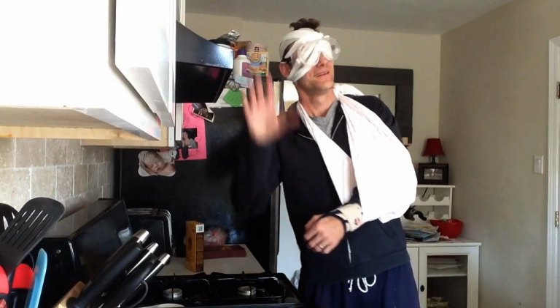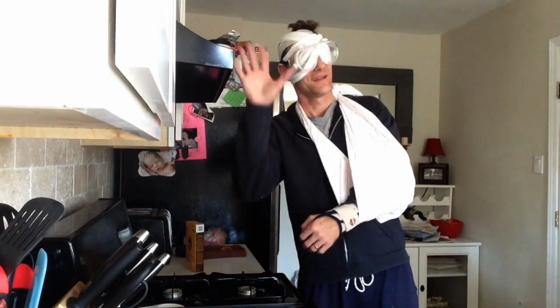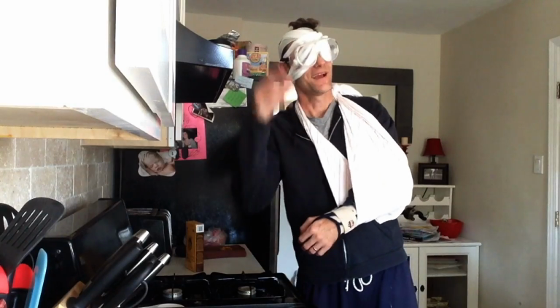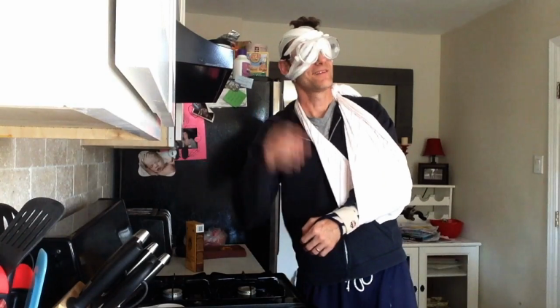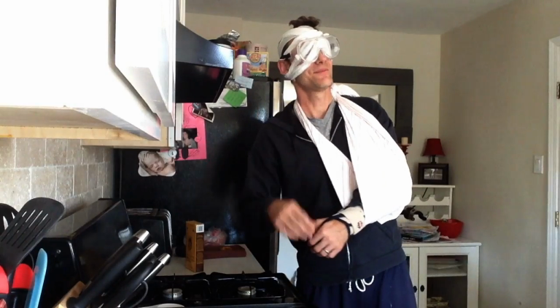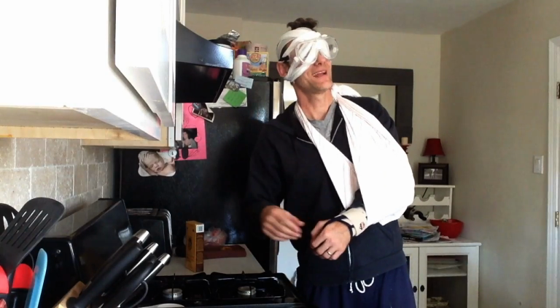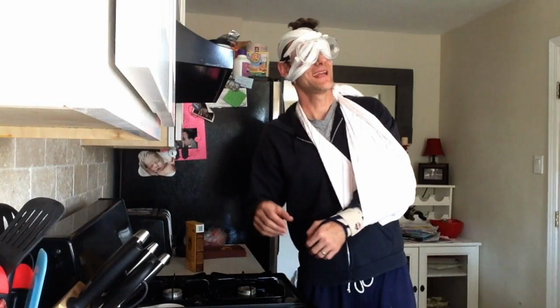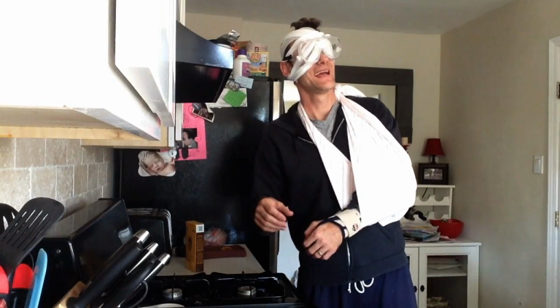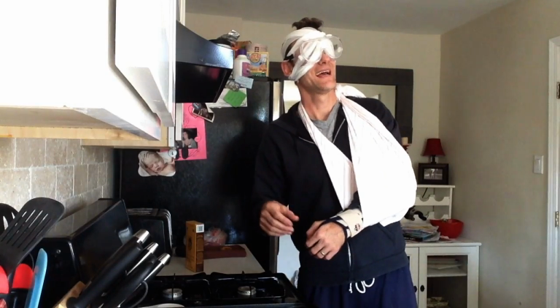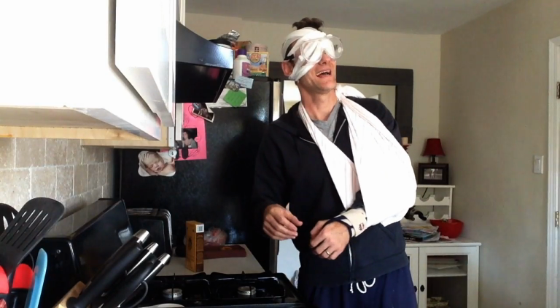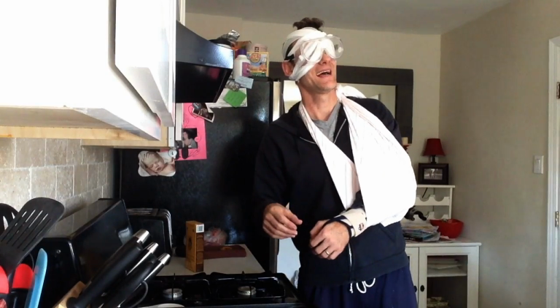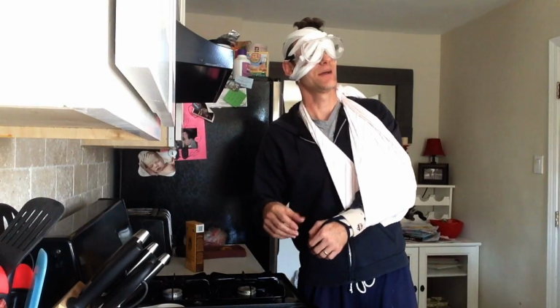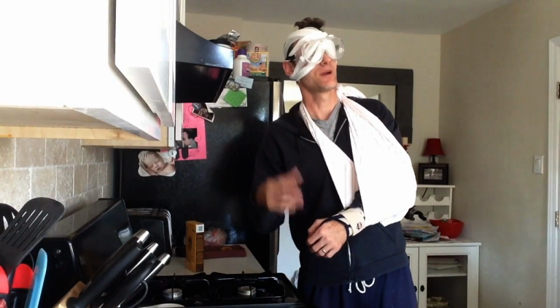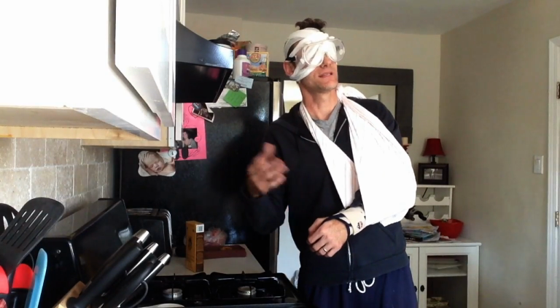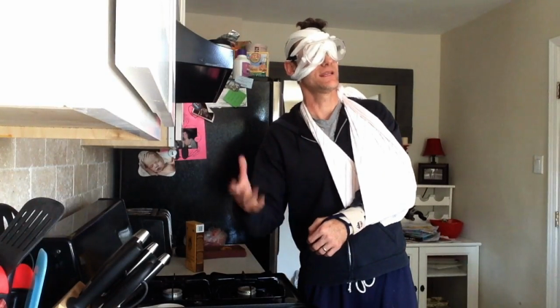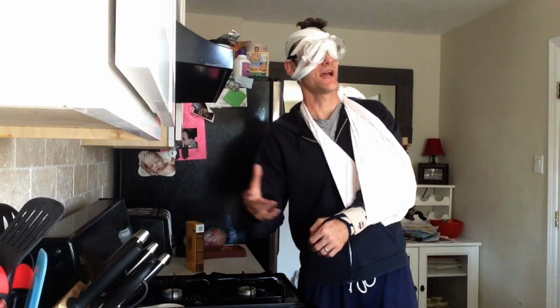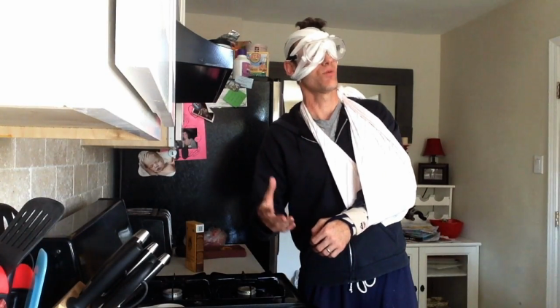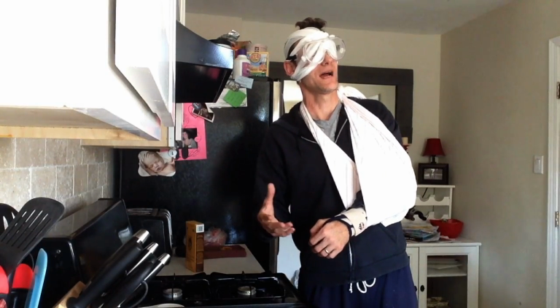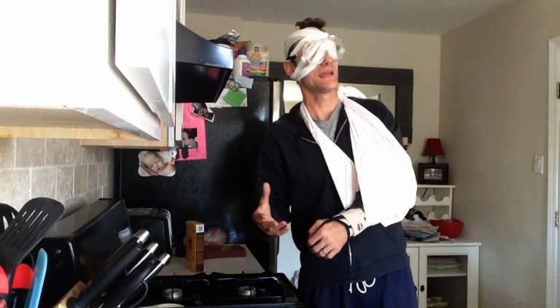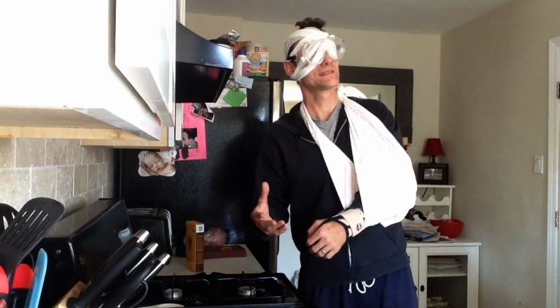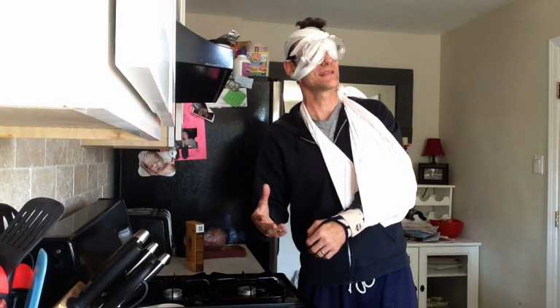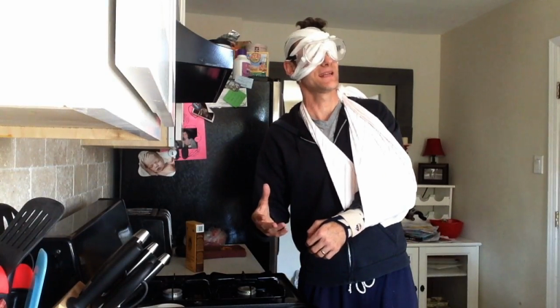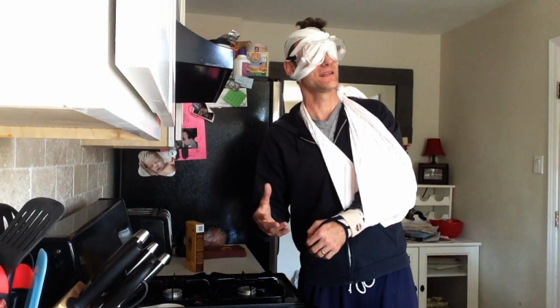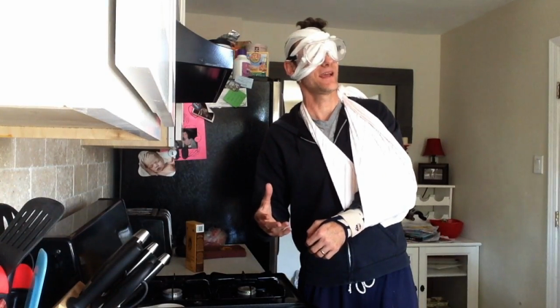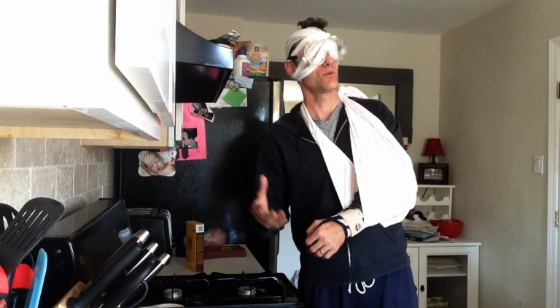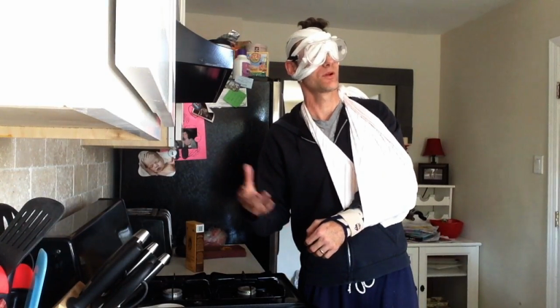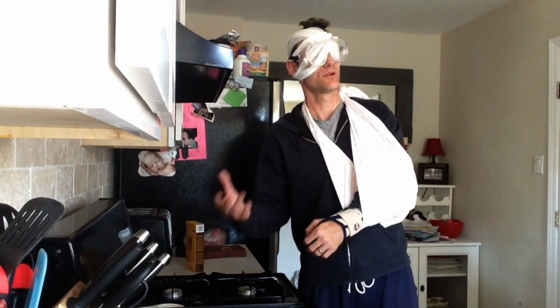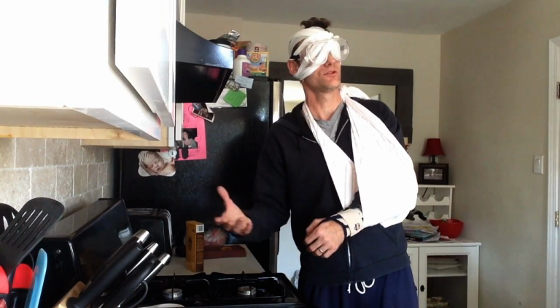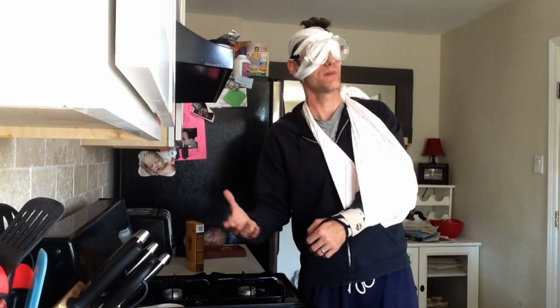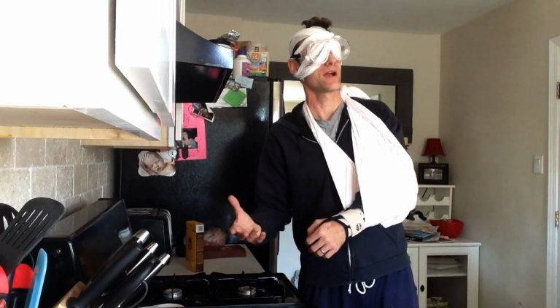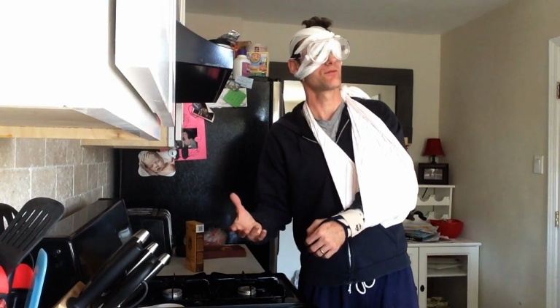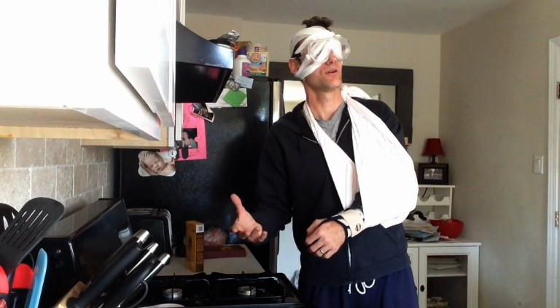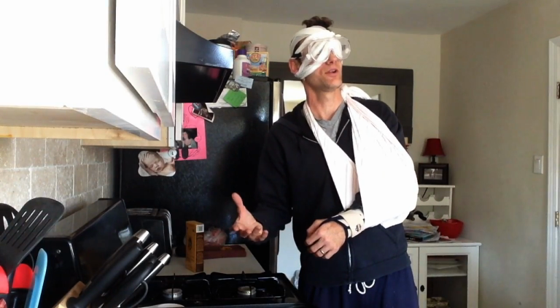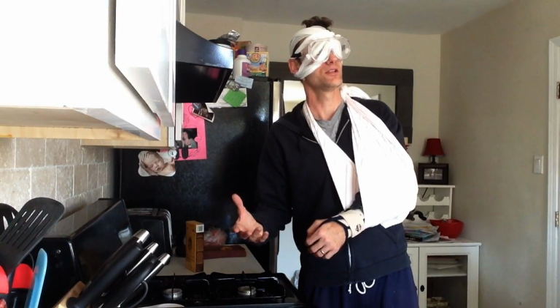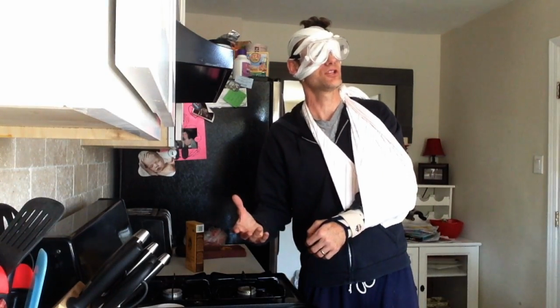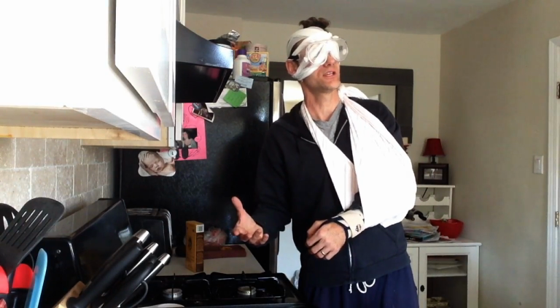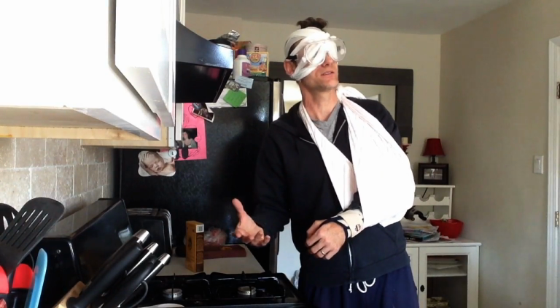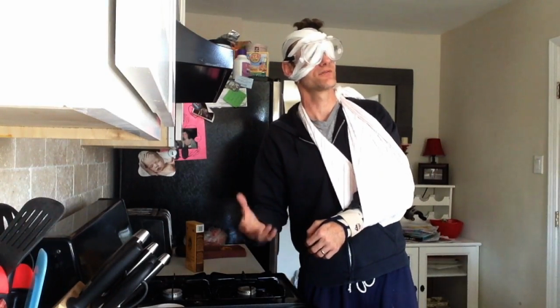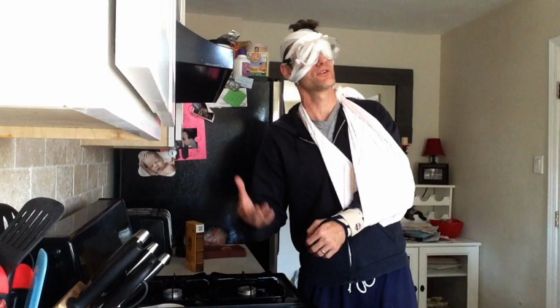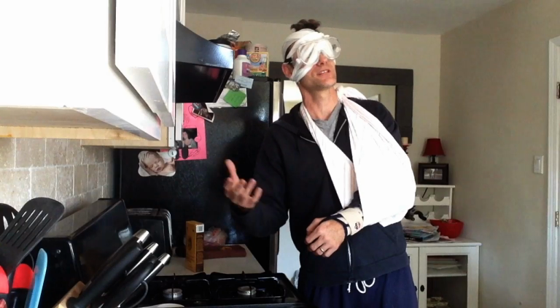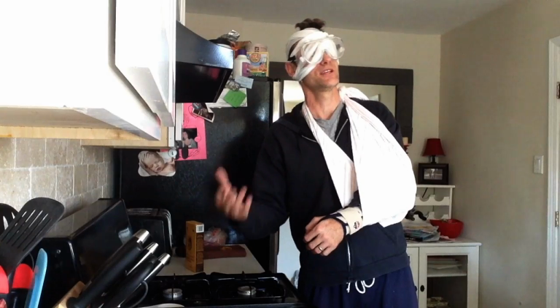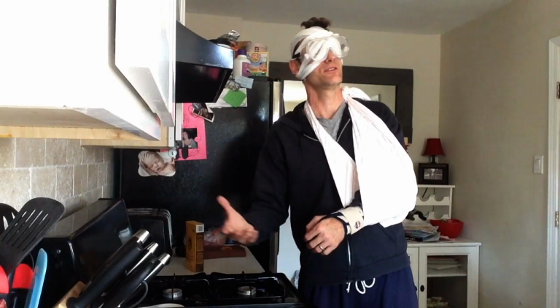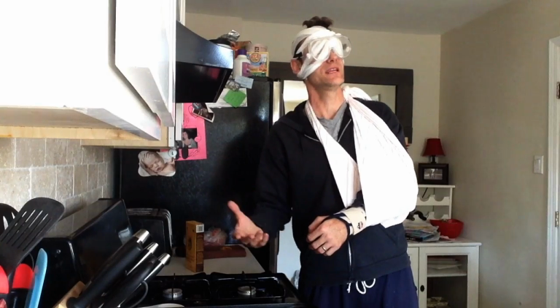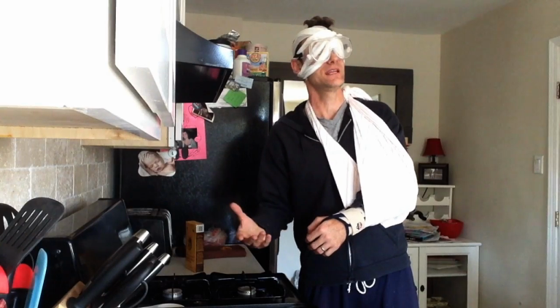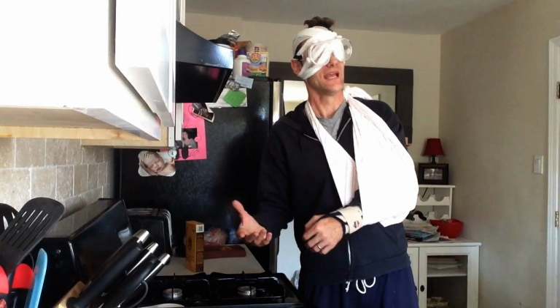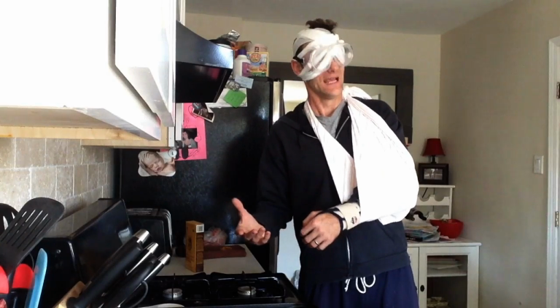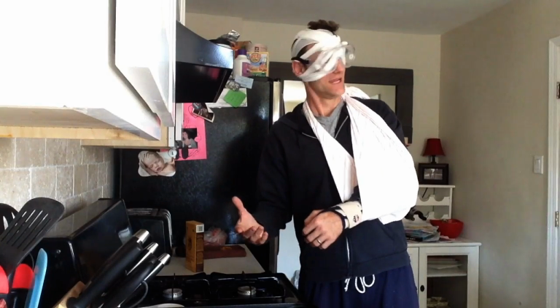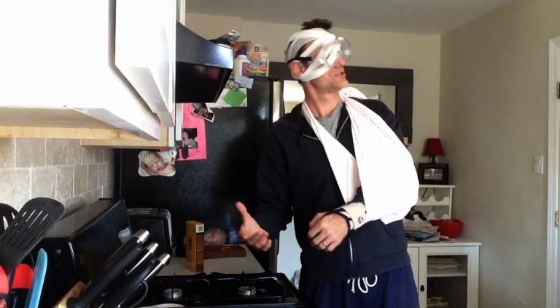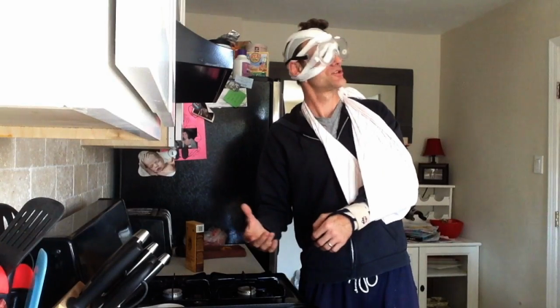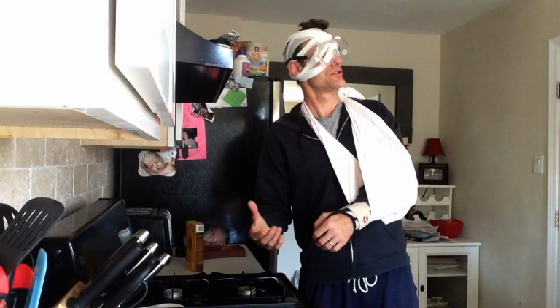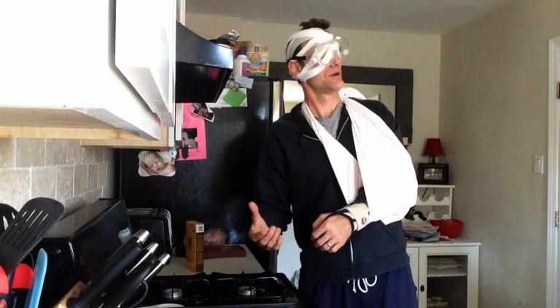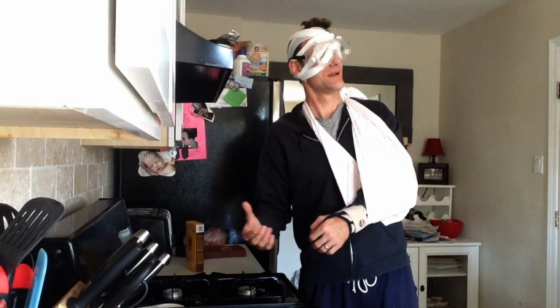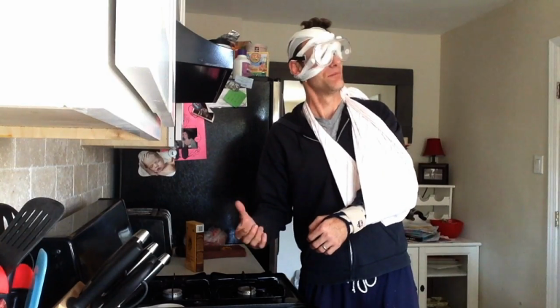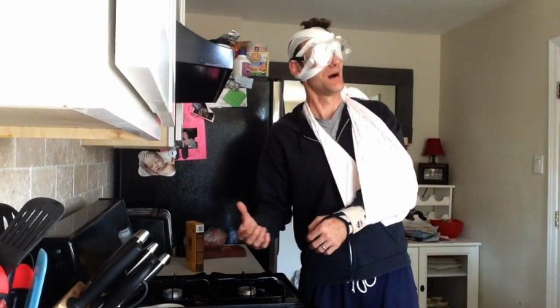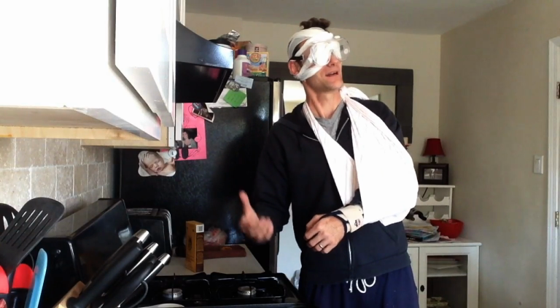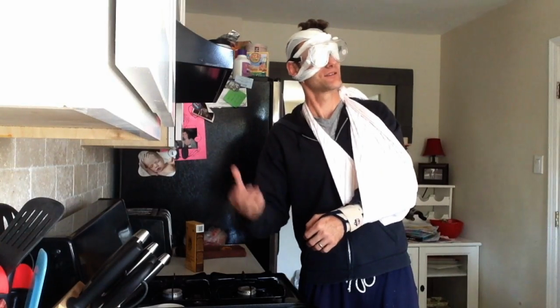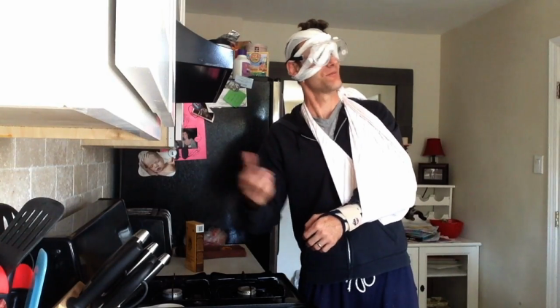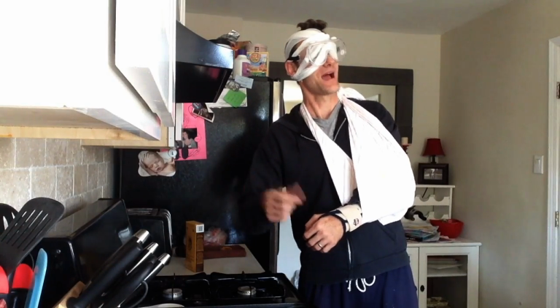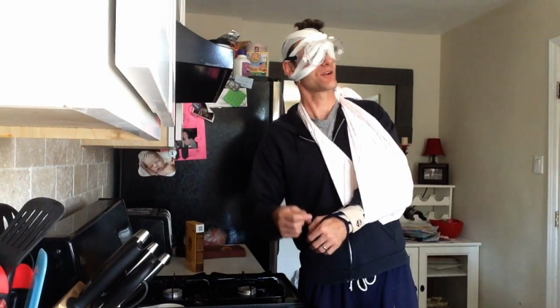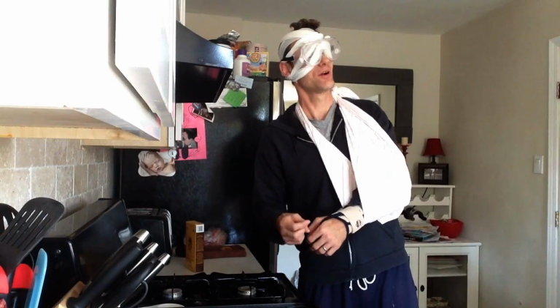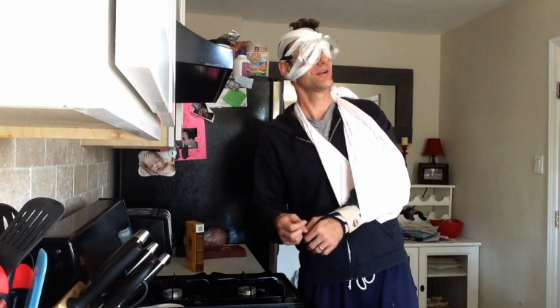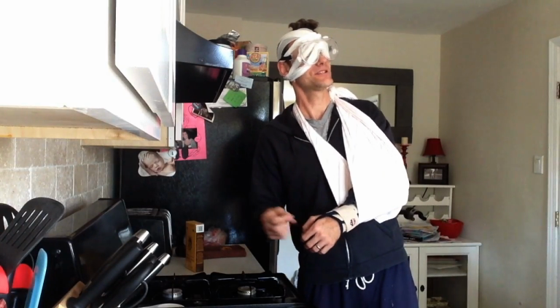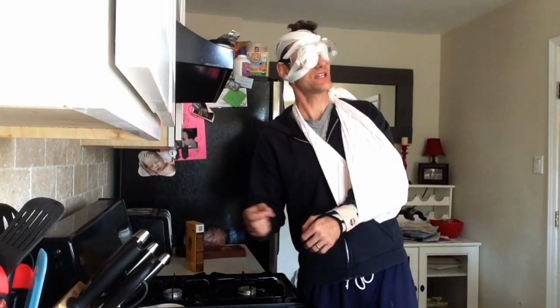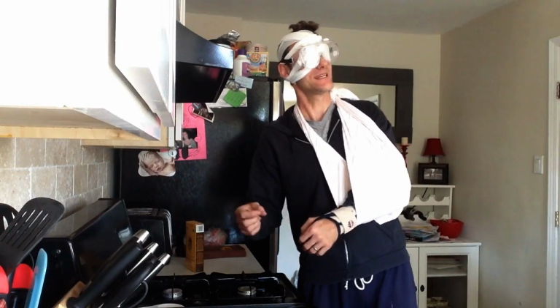Hi everybody! I brought the DIY inside today. We're going to do macaroni and cheese. The first thing you need is your box of macaroni and cheese.